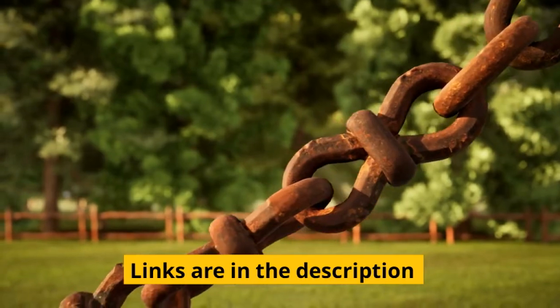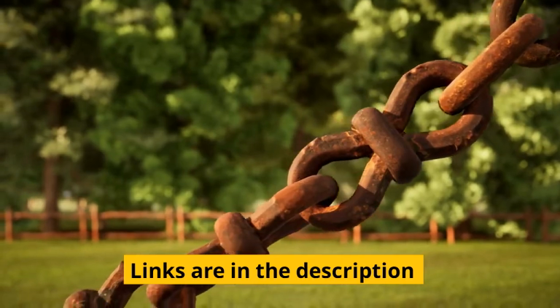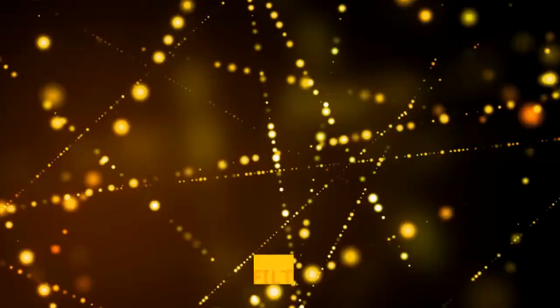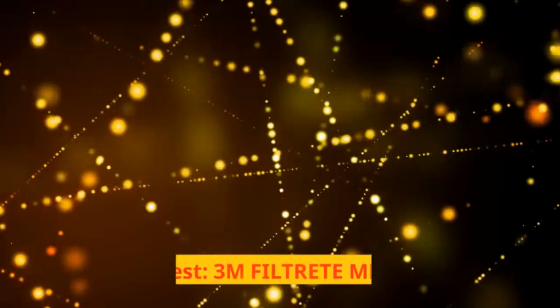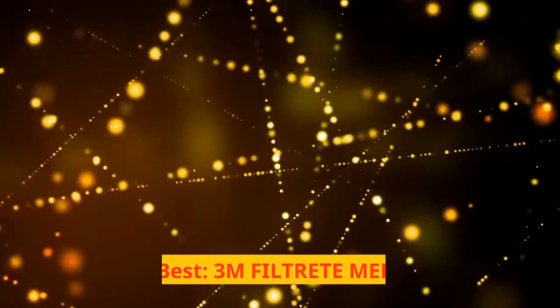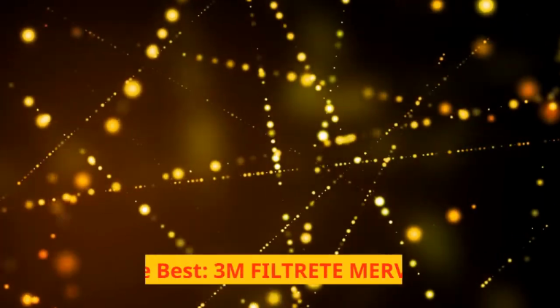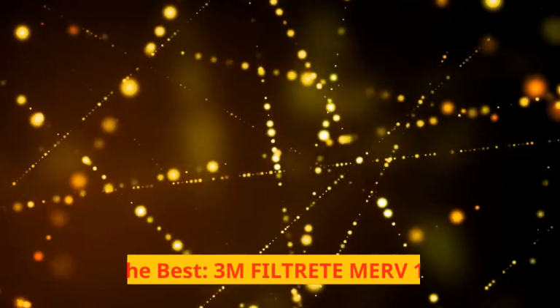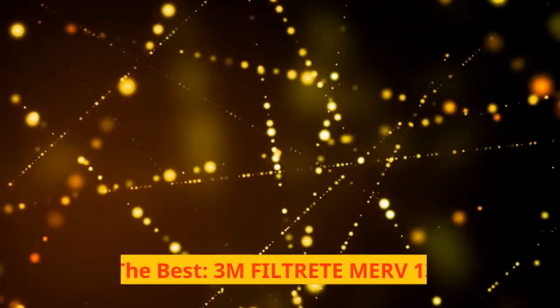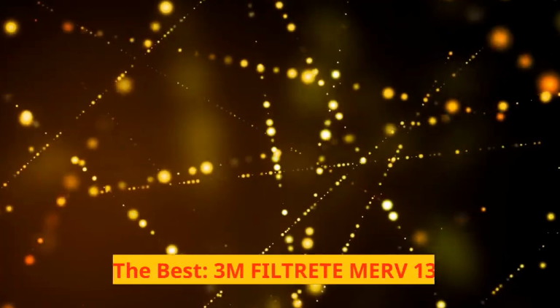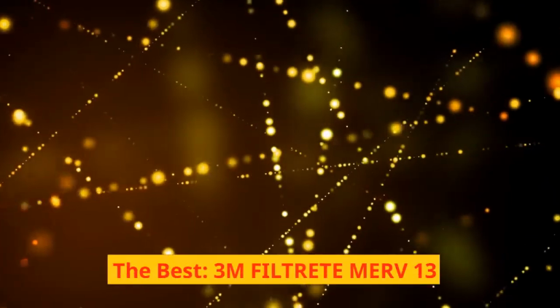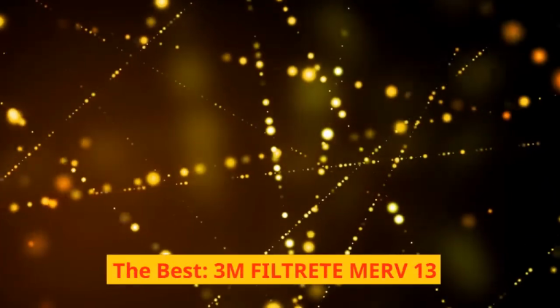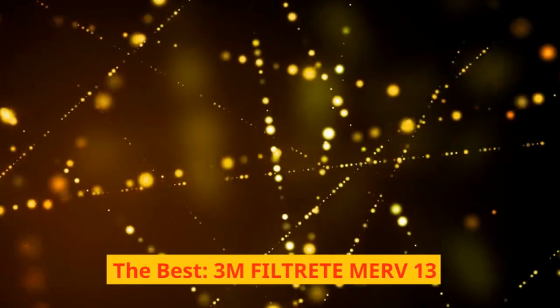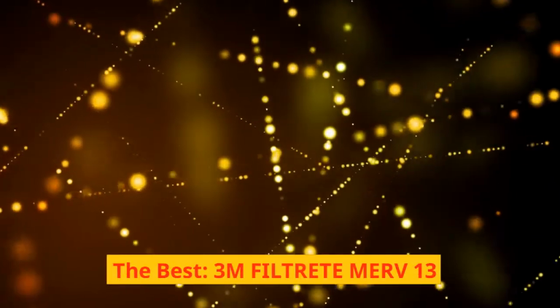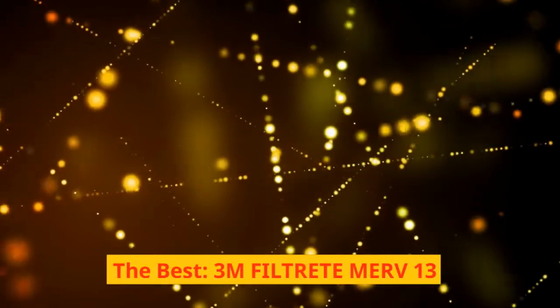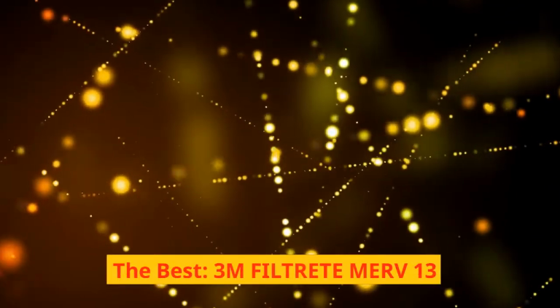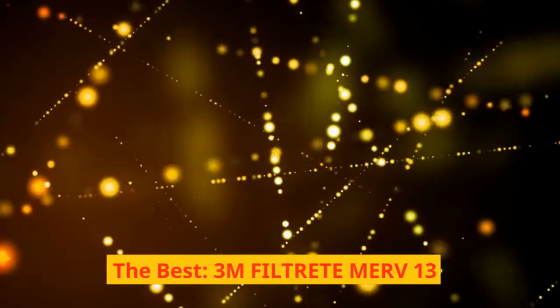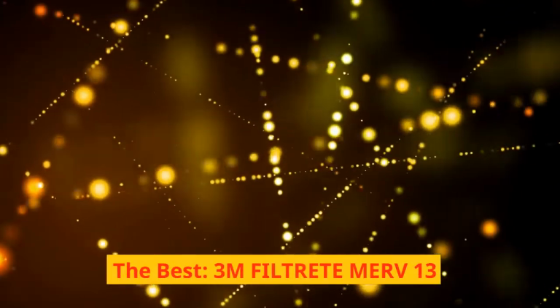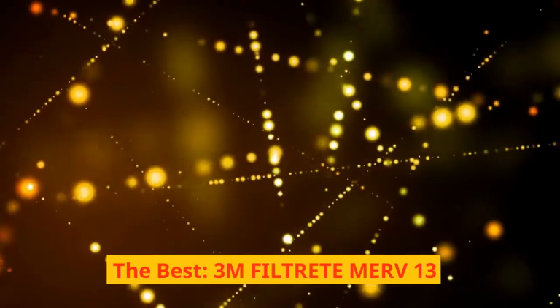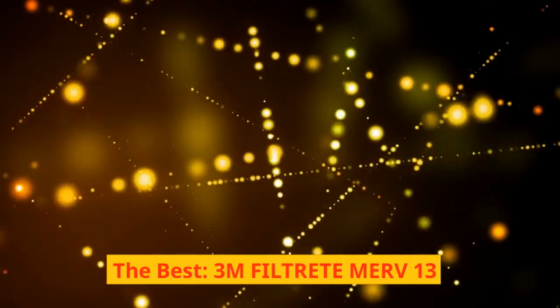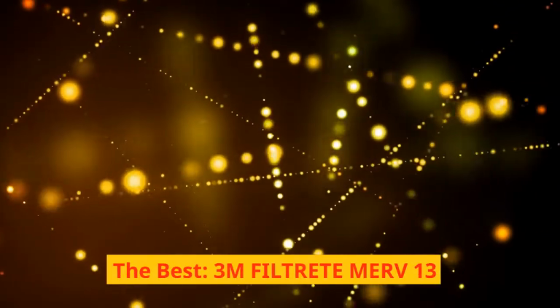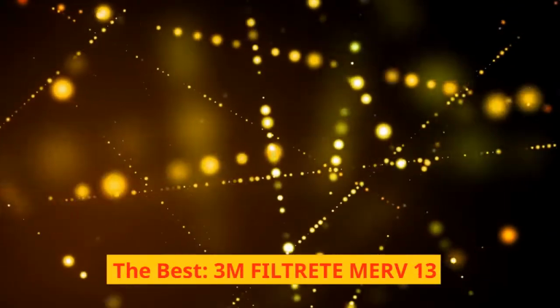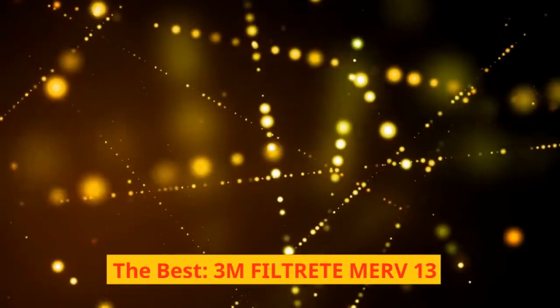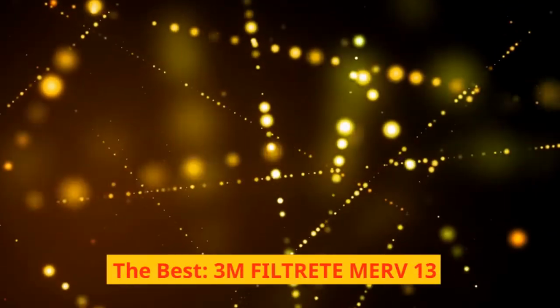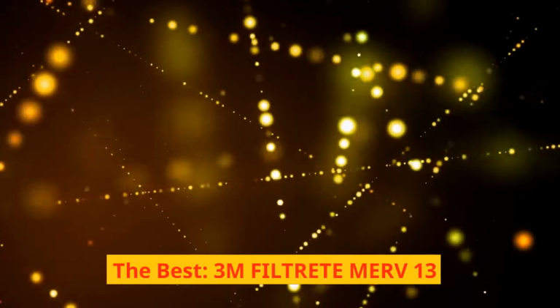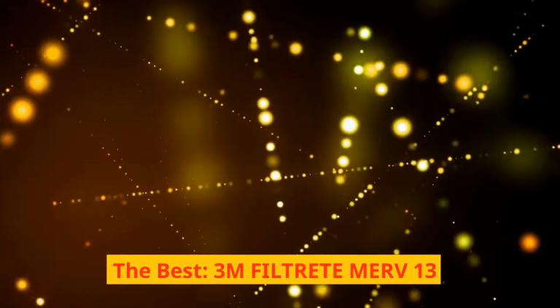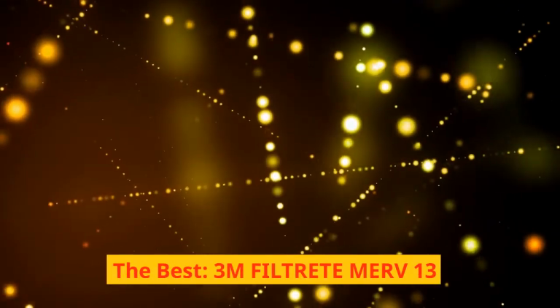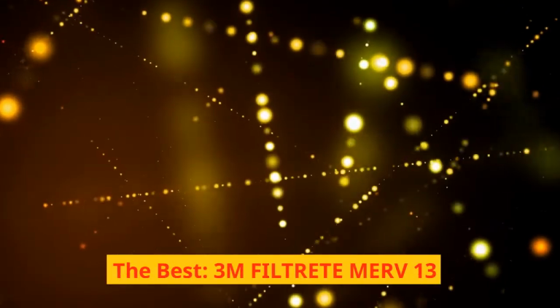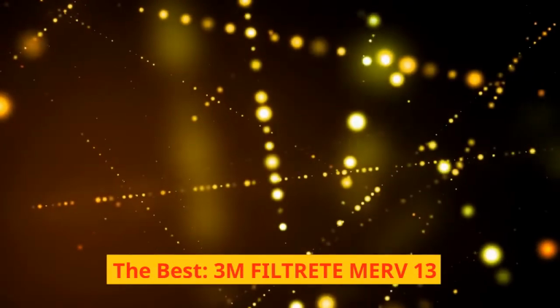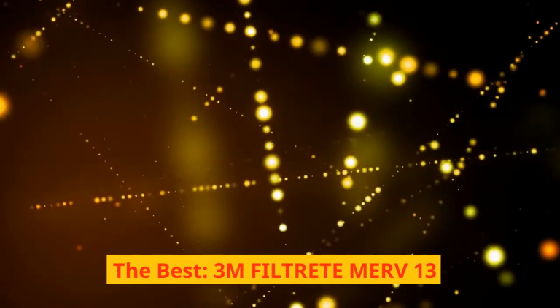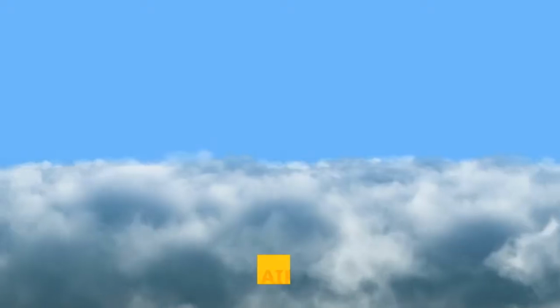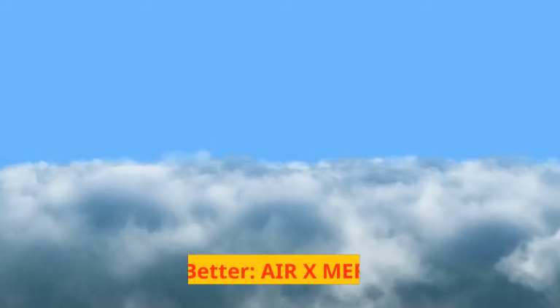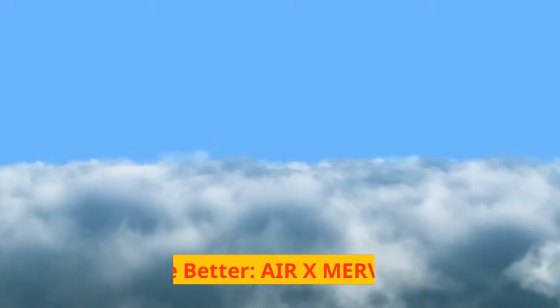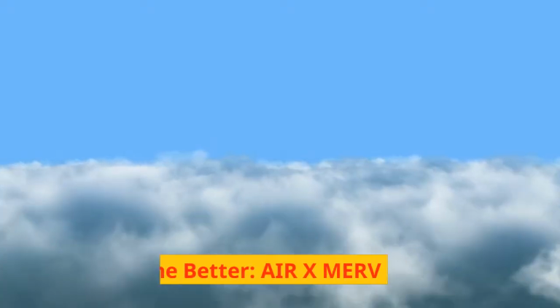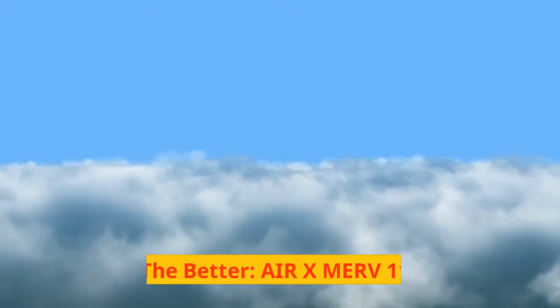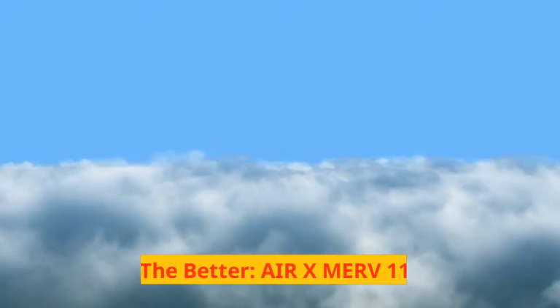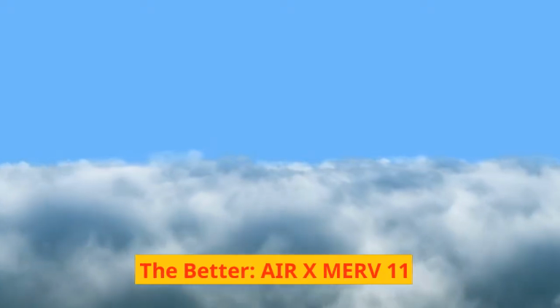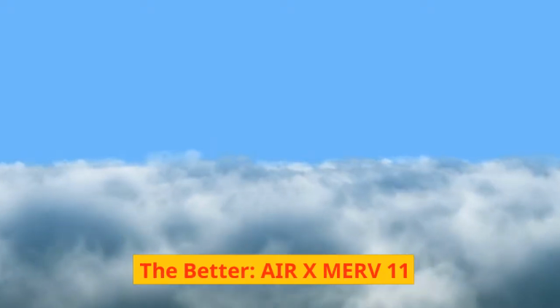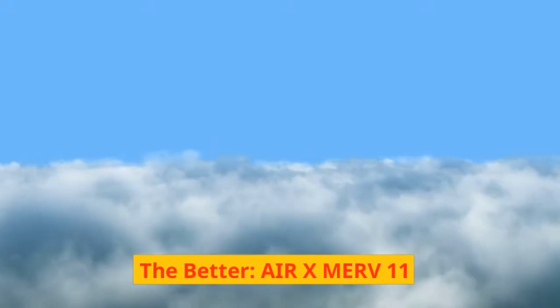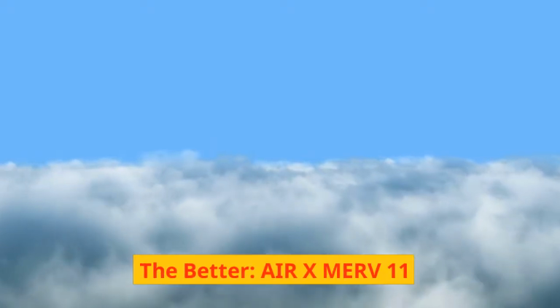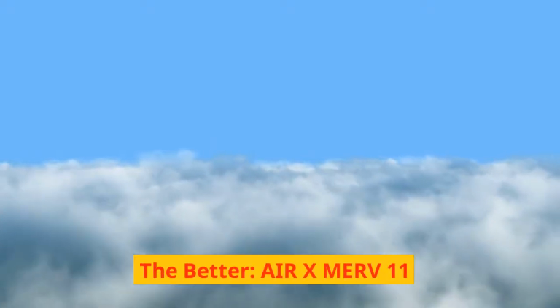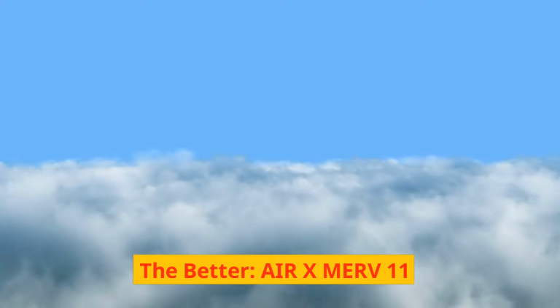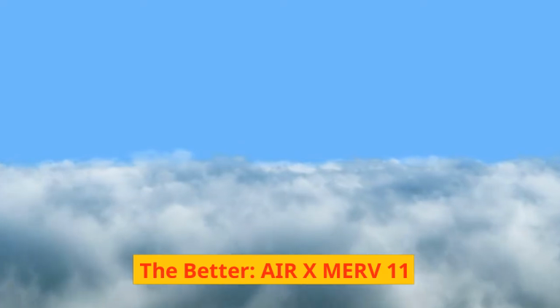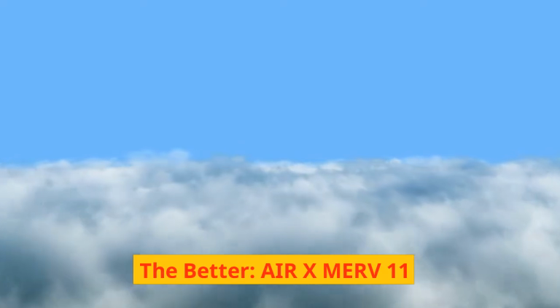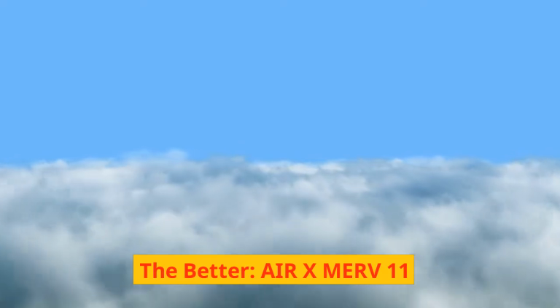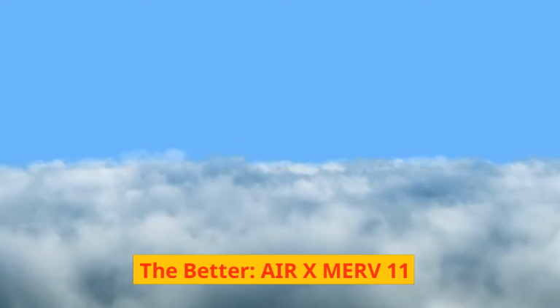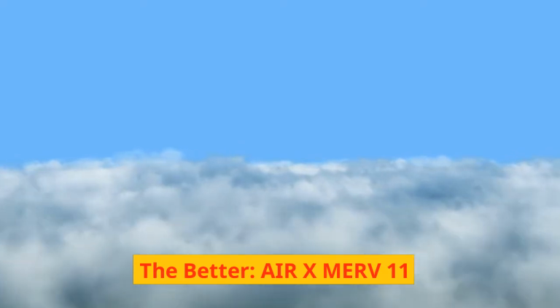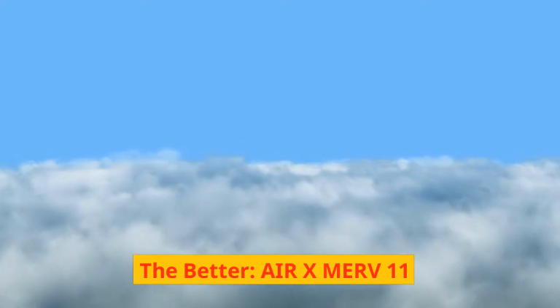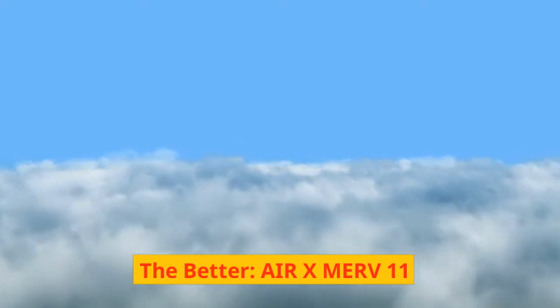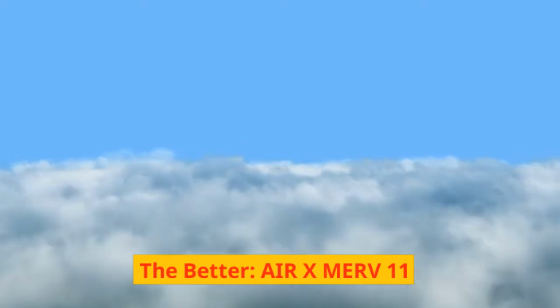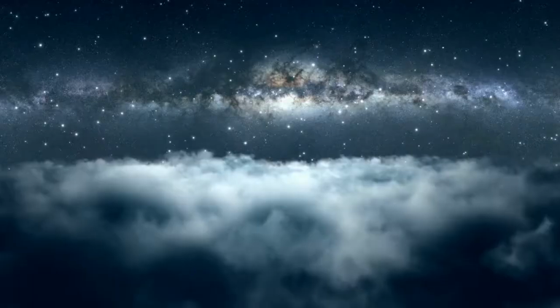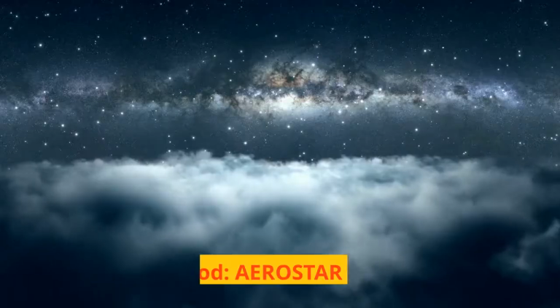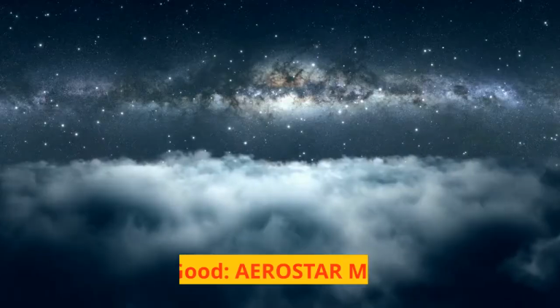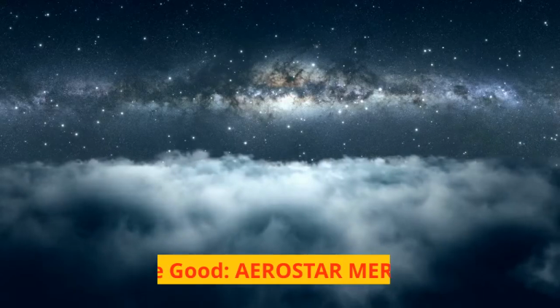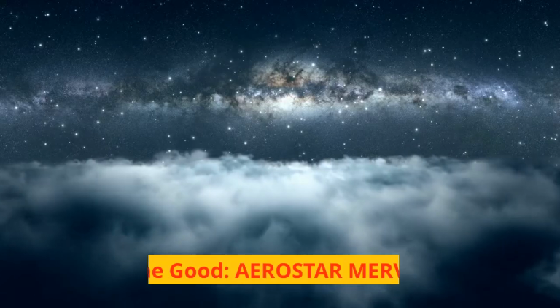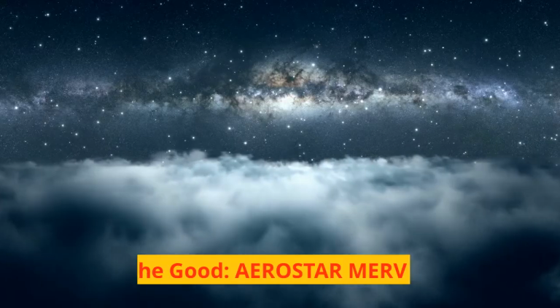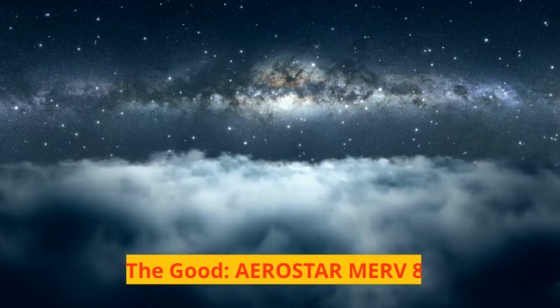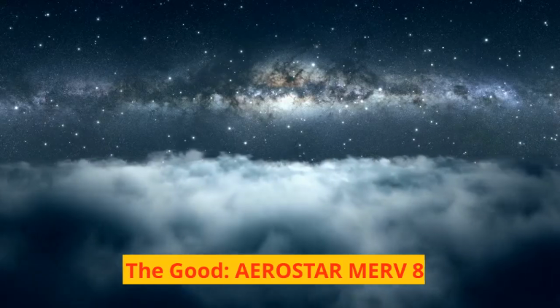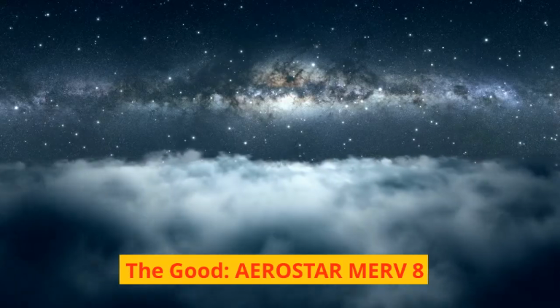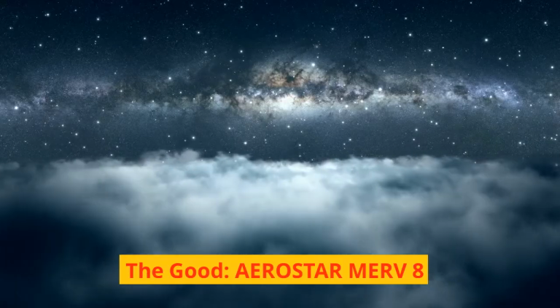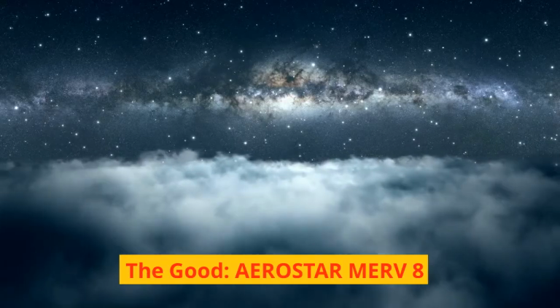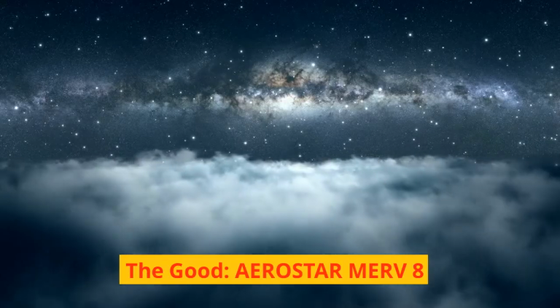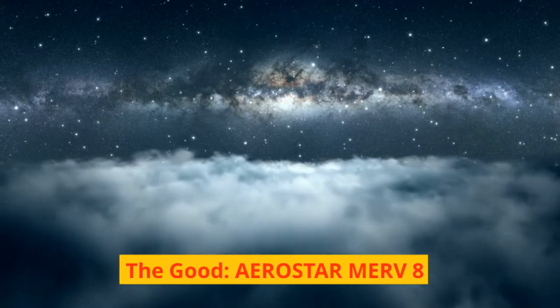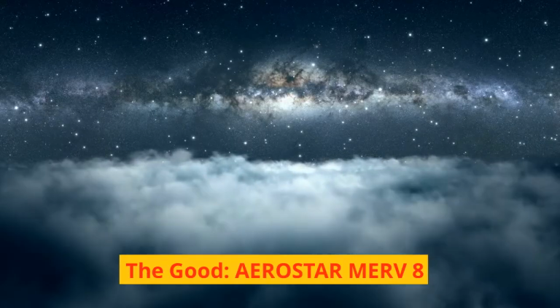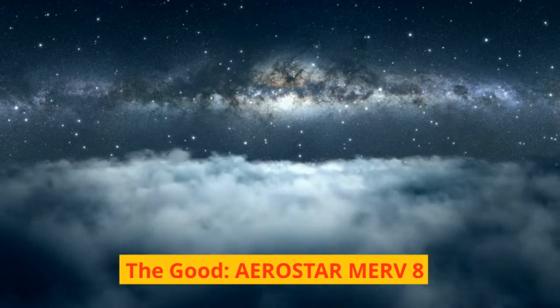The Best: 3M Filtrete MERV 13. The Better: AirX MERV 11. The Good: Aerostar MERV 8.